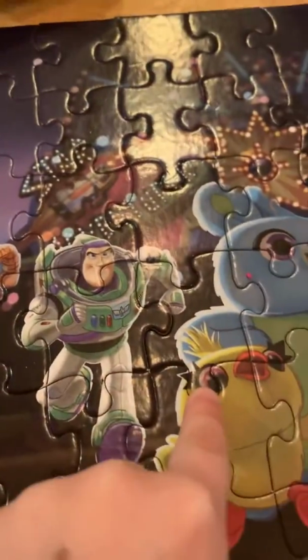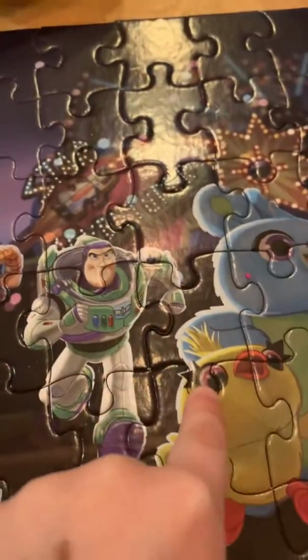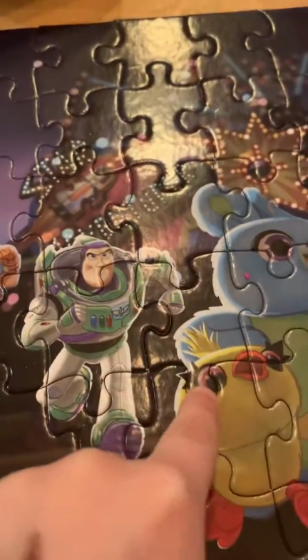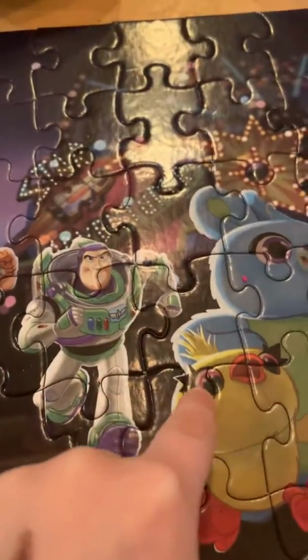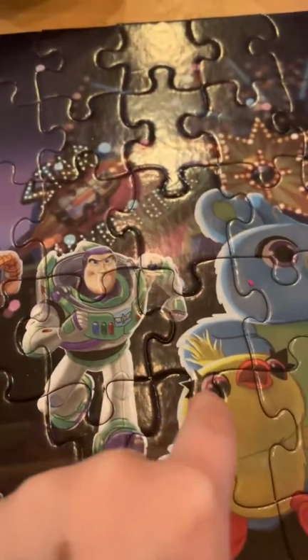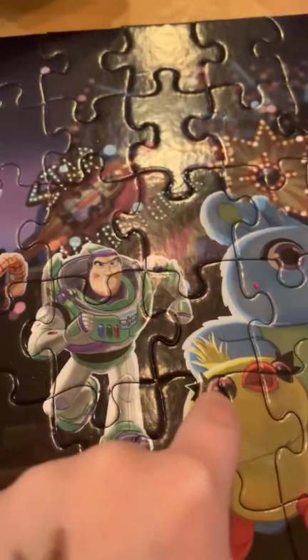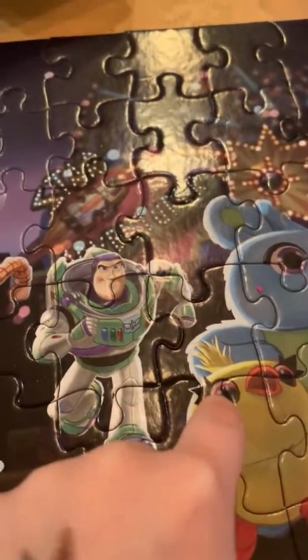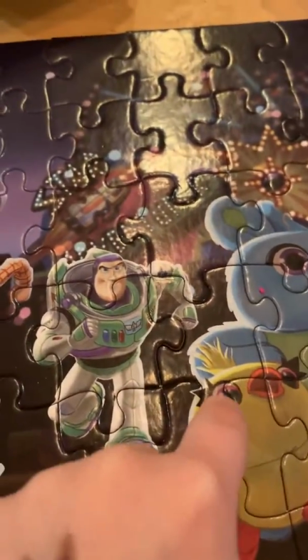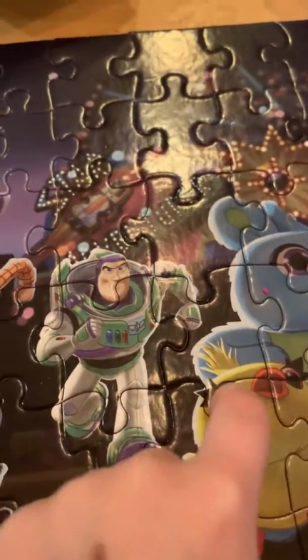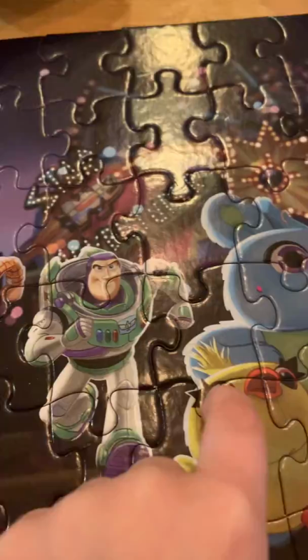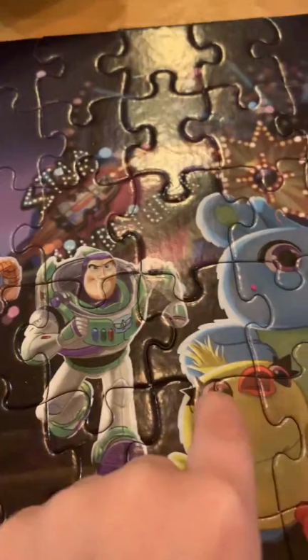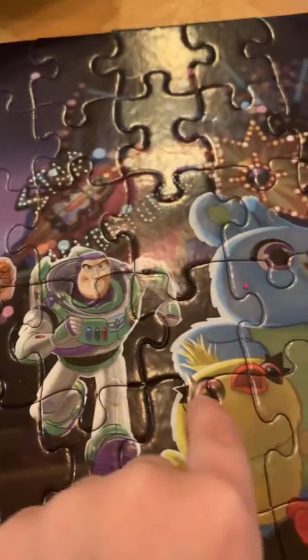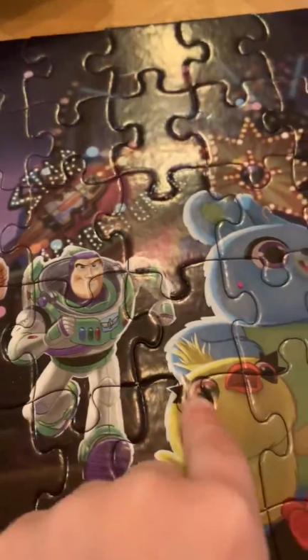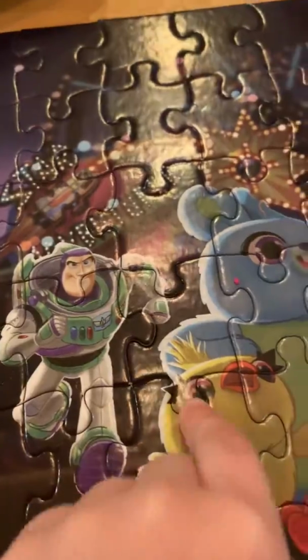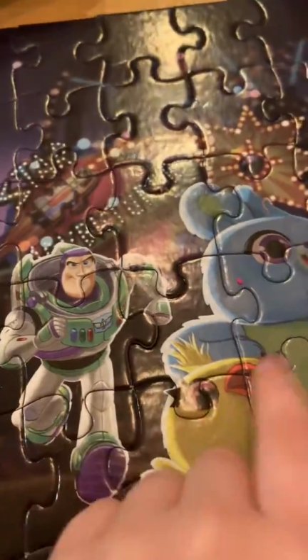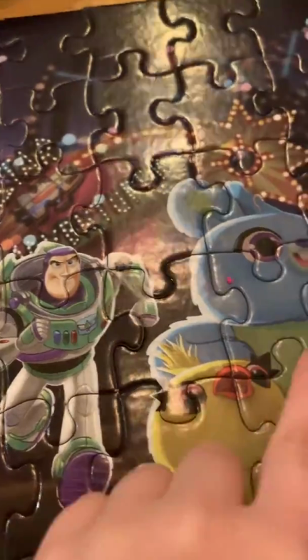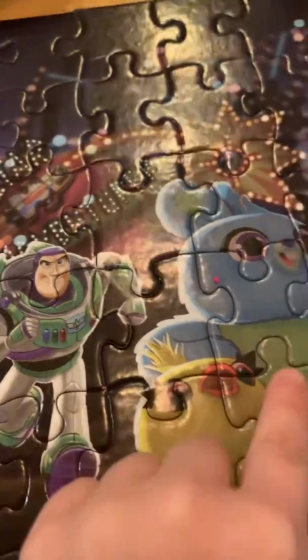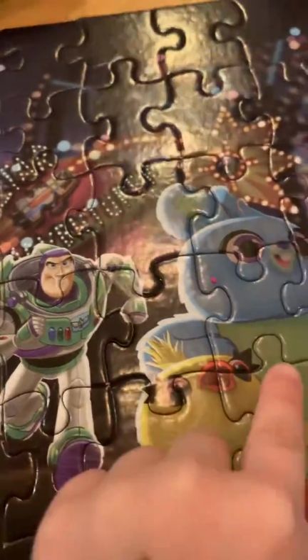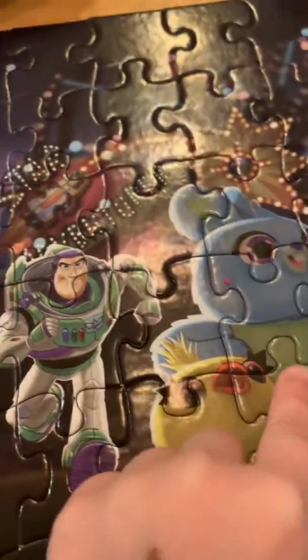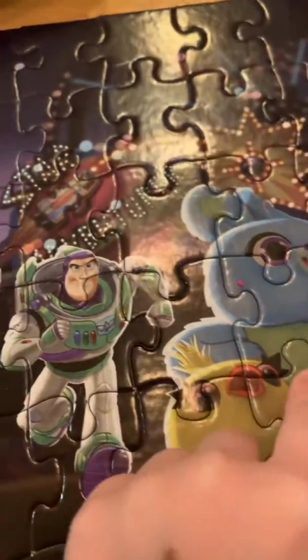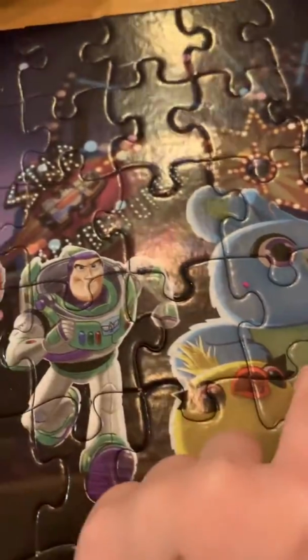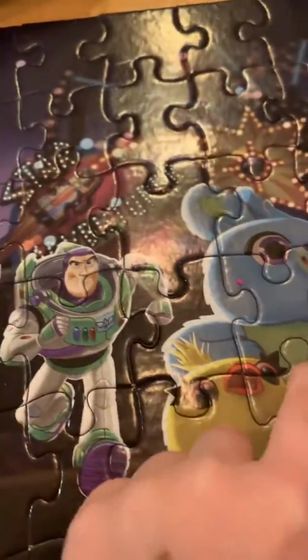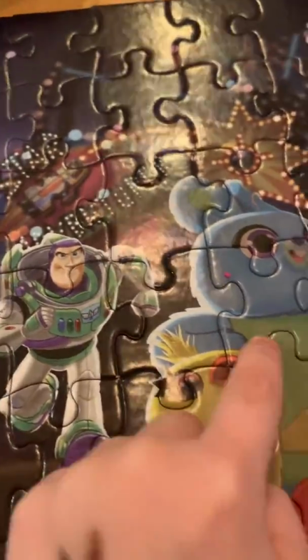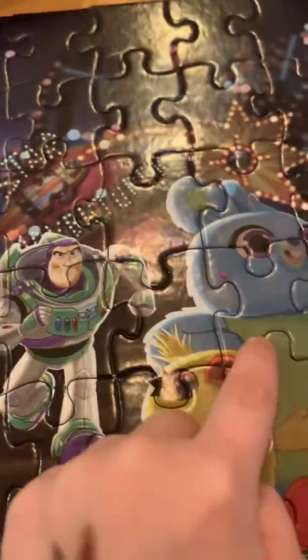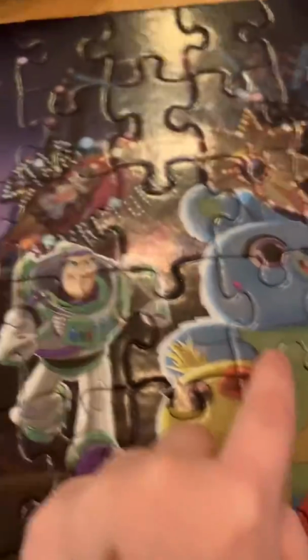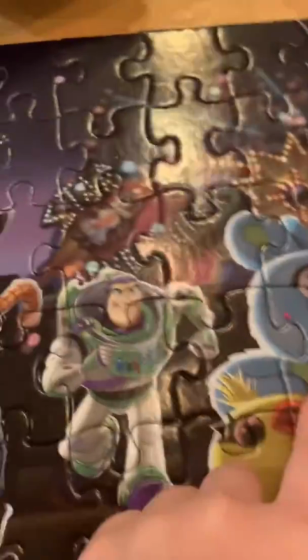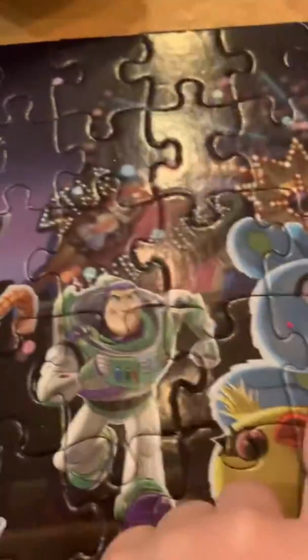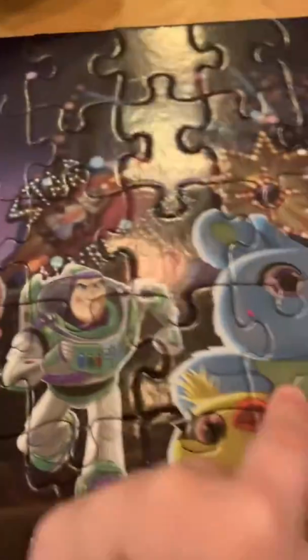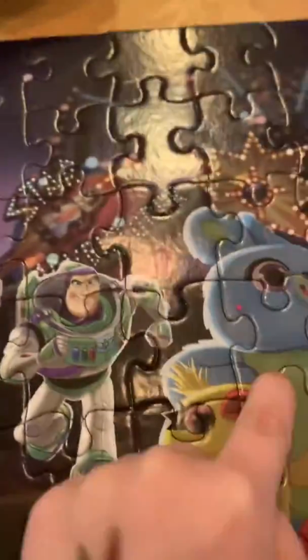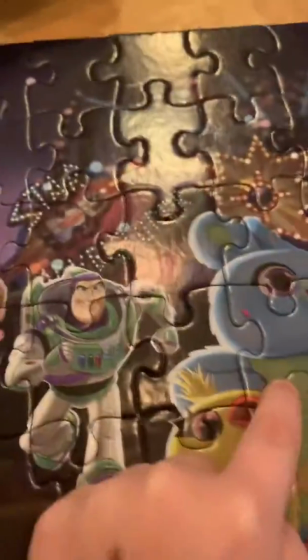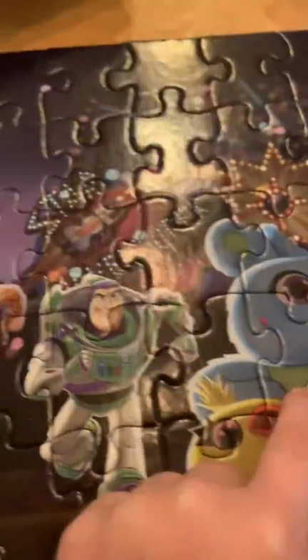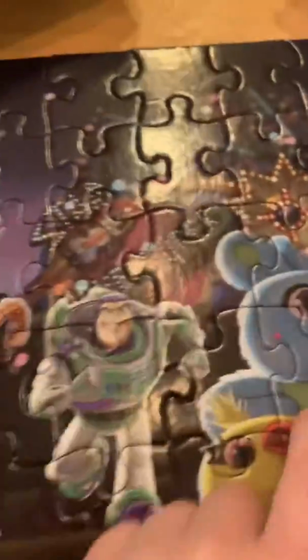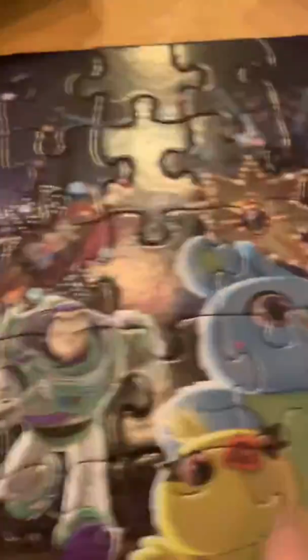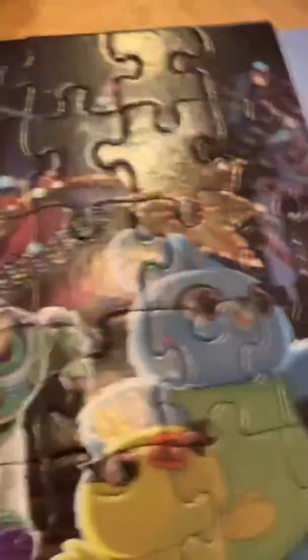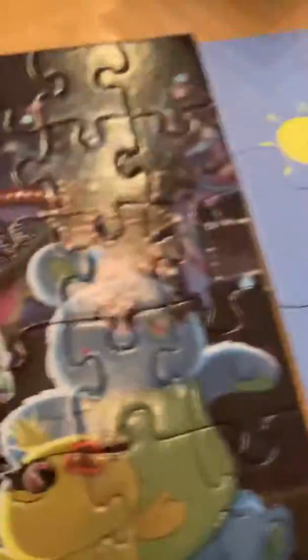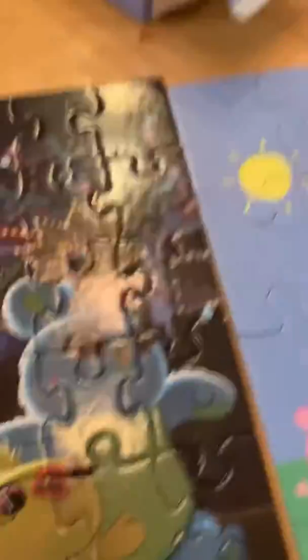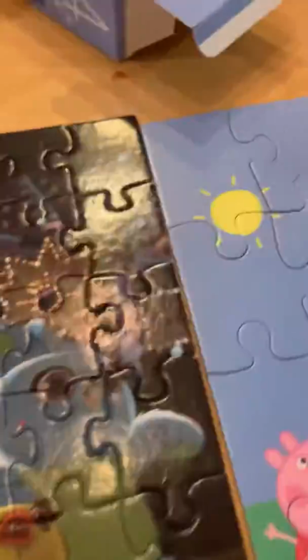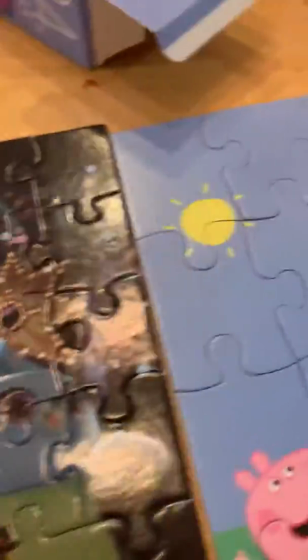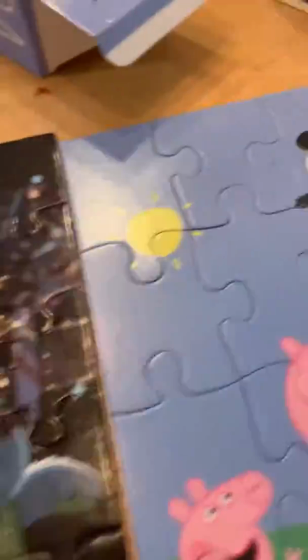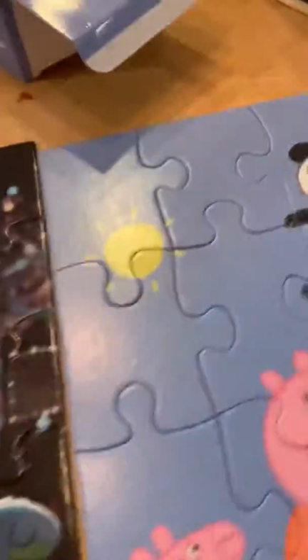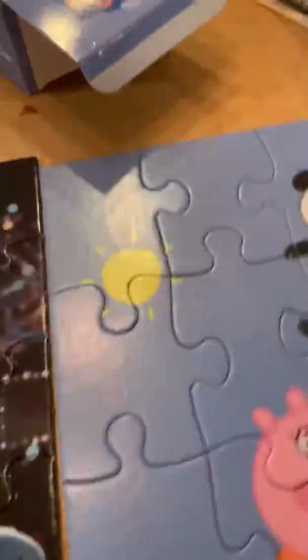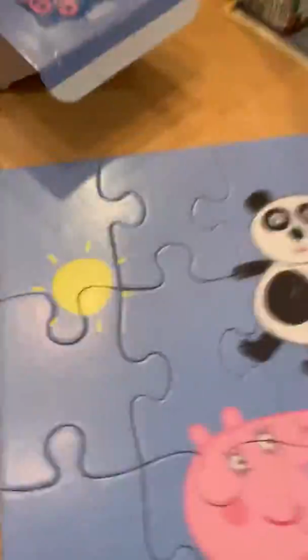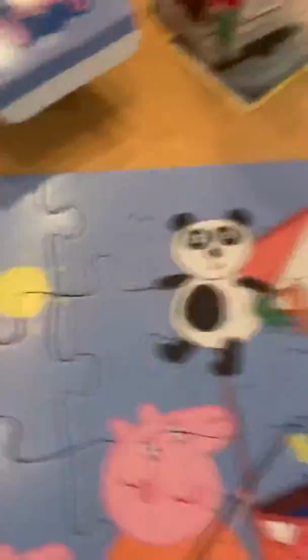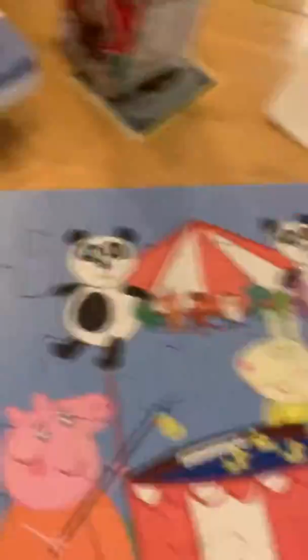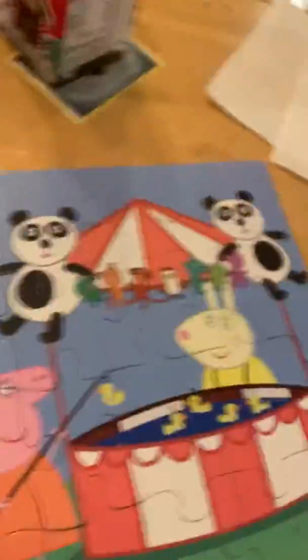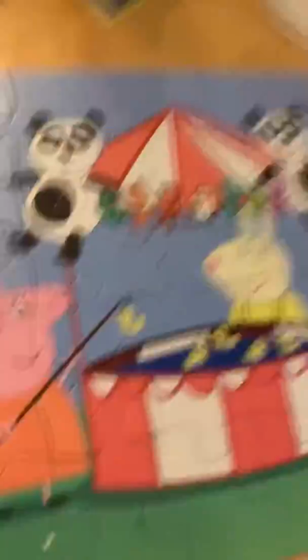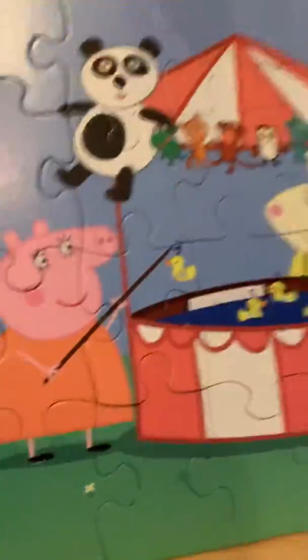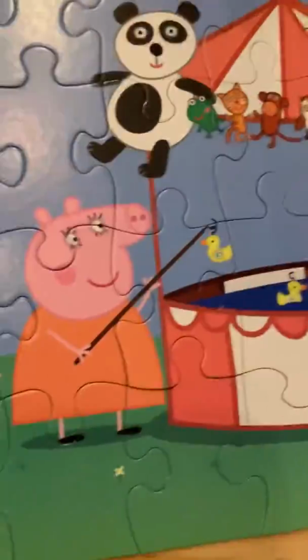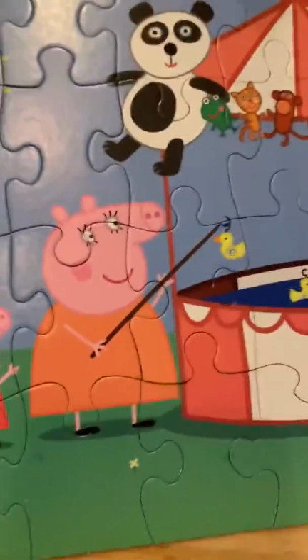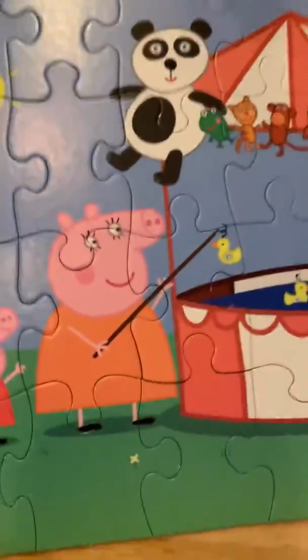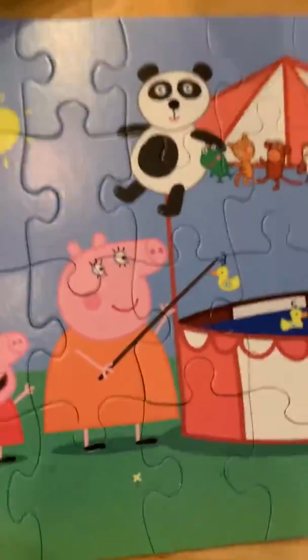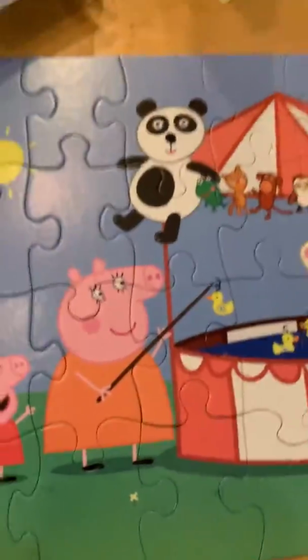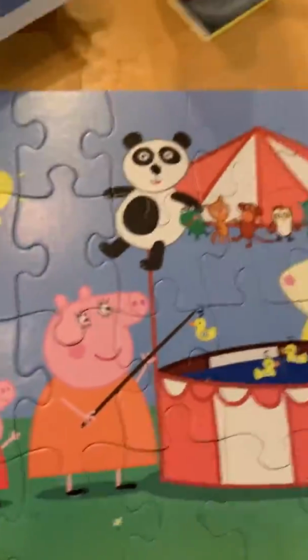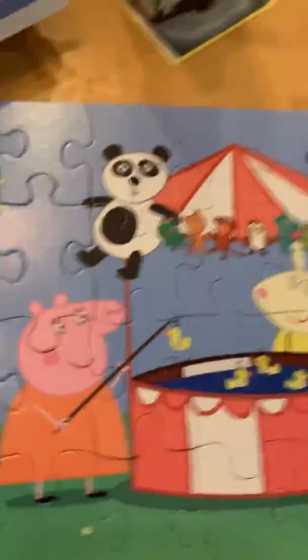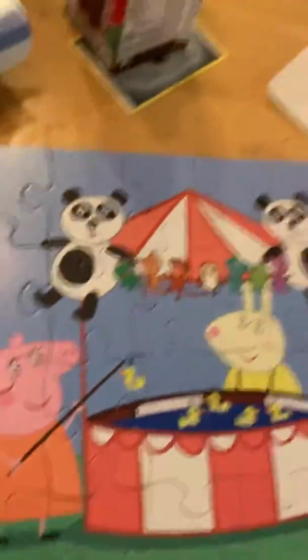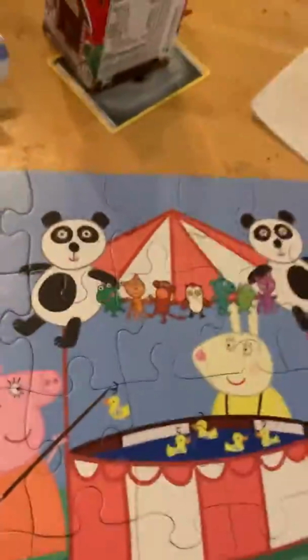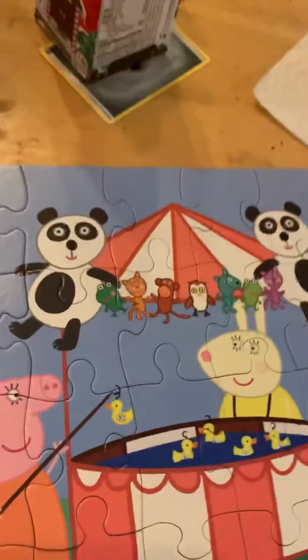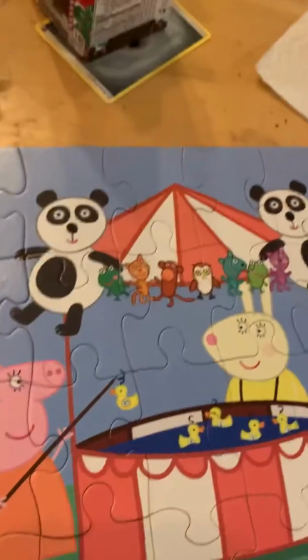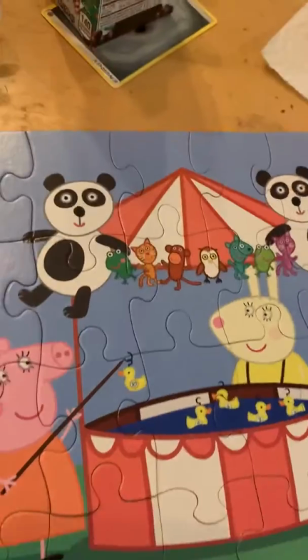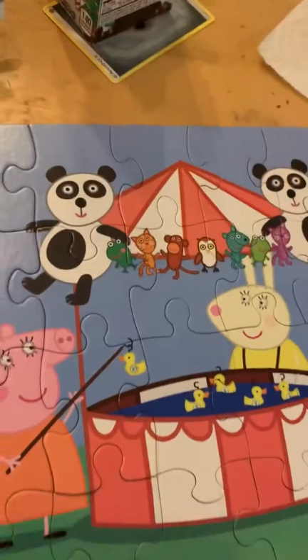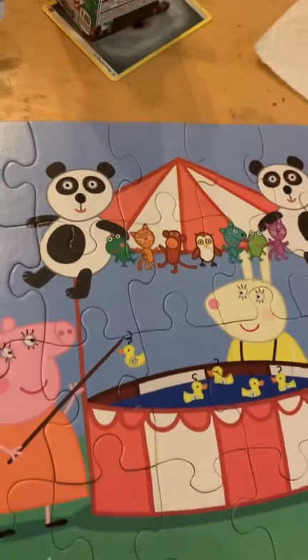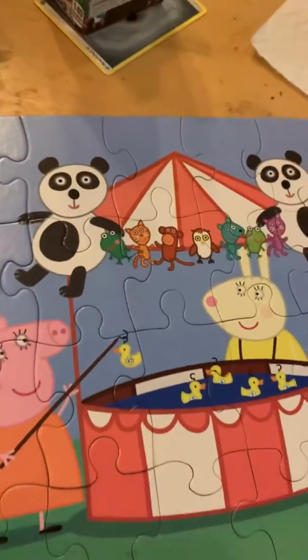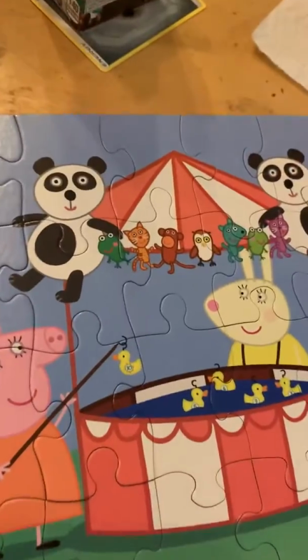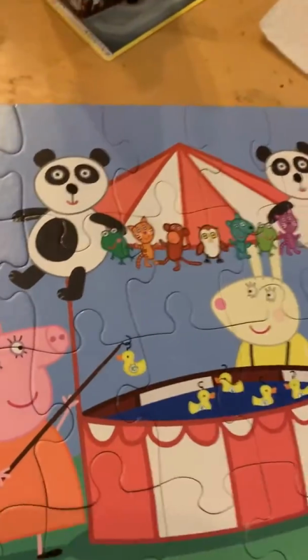Ducky the fifth one, and Bunny the fourth one. And here is the Peppa Pig!